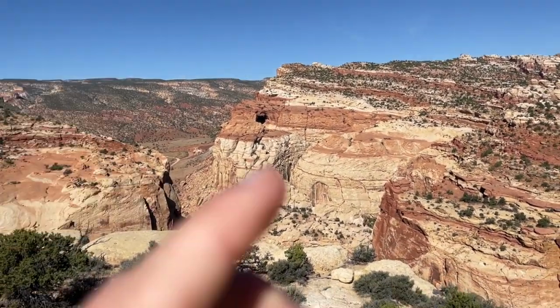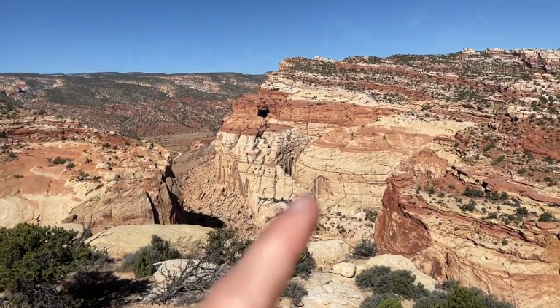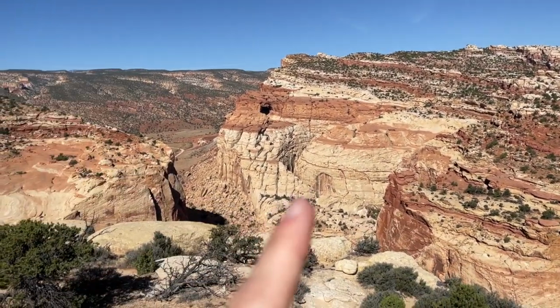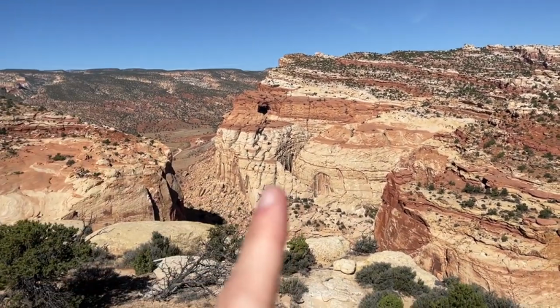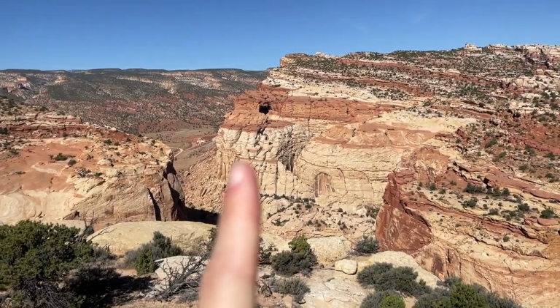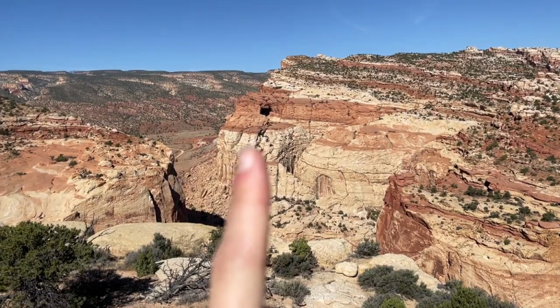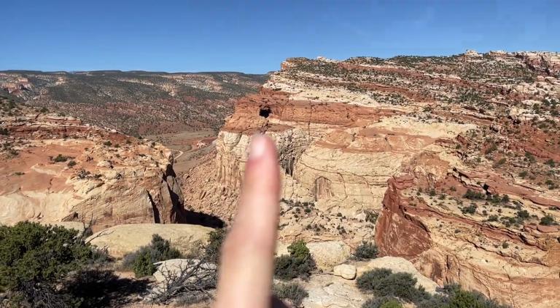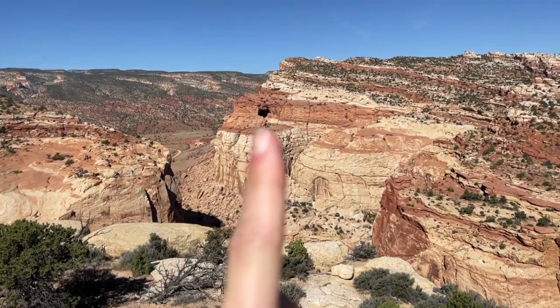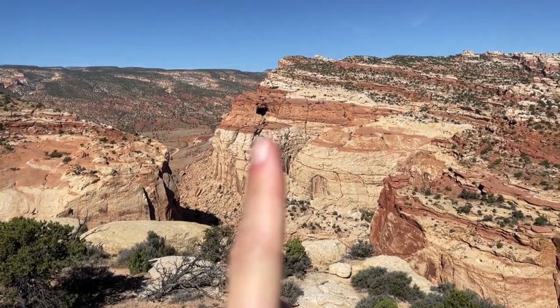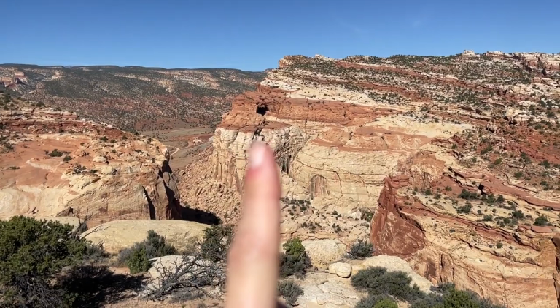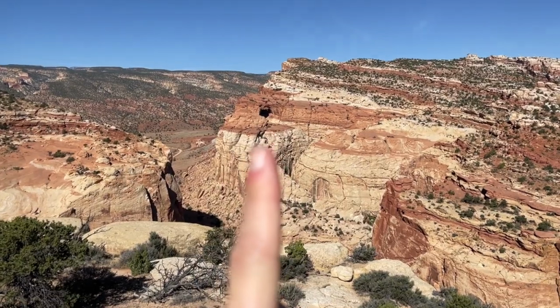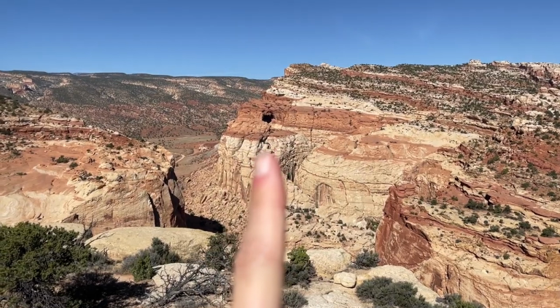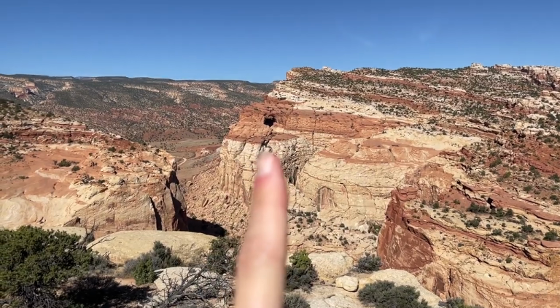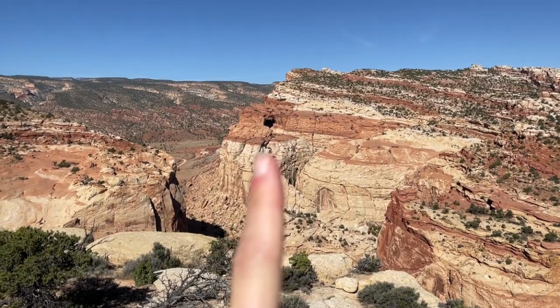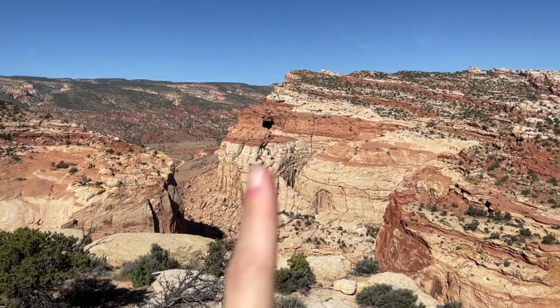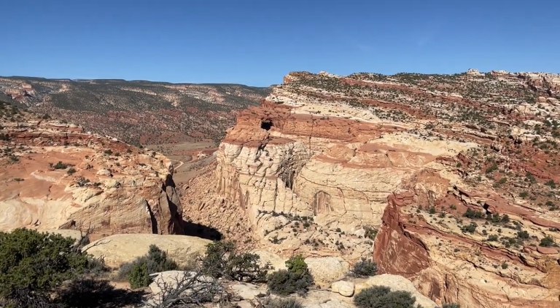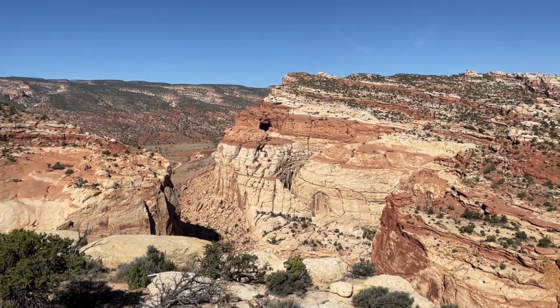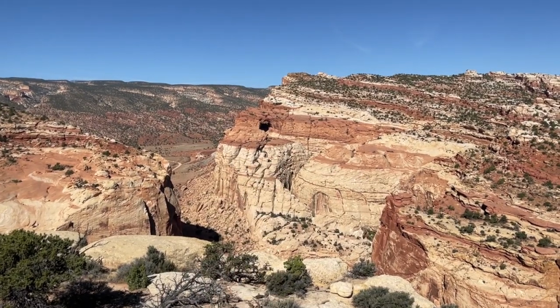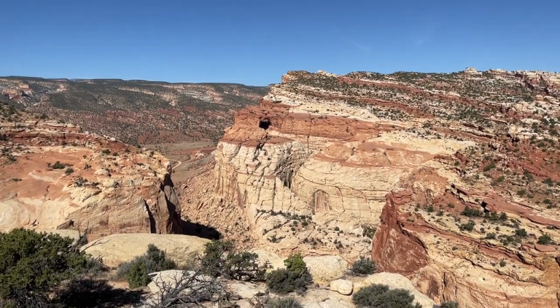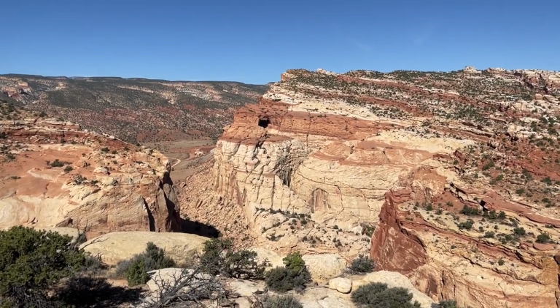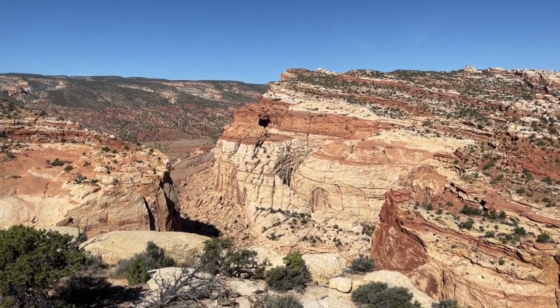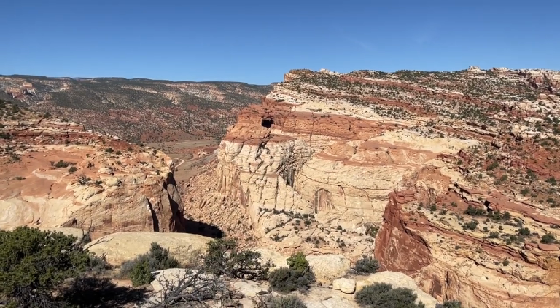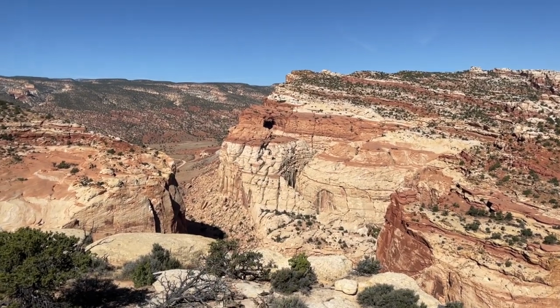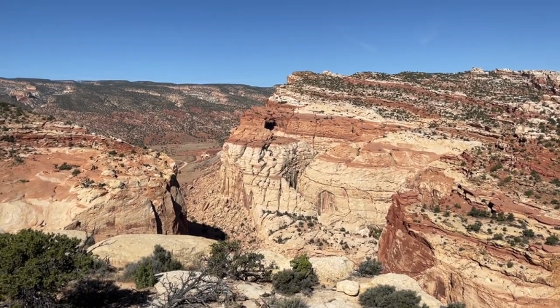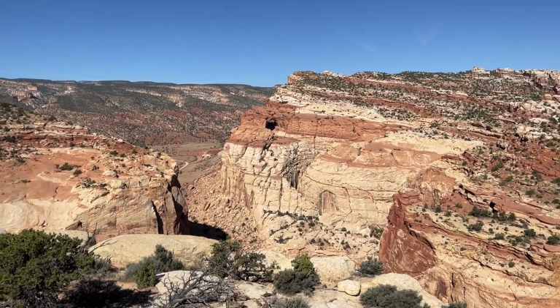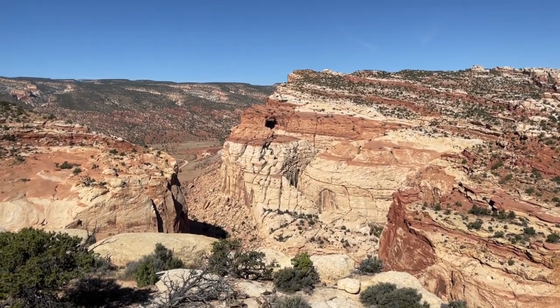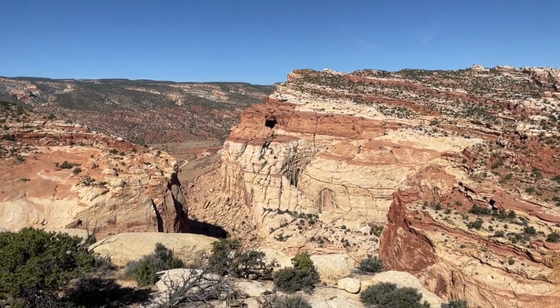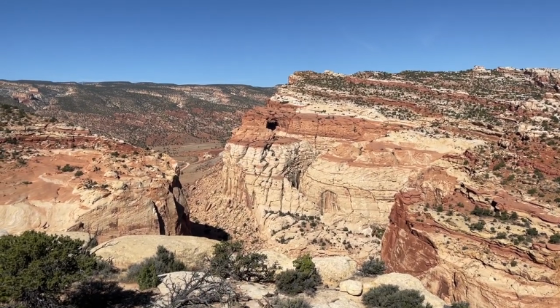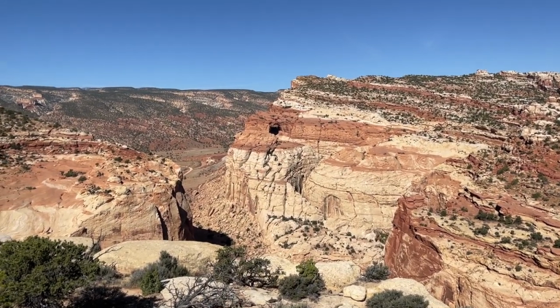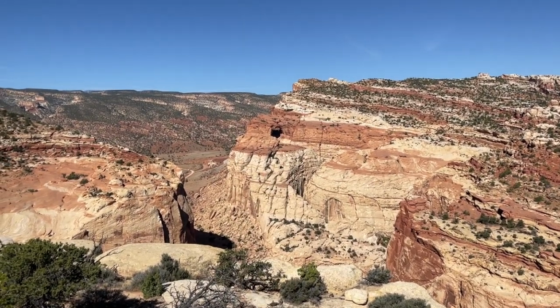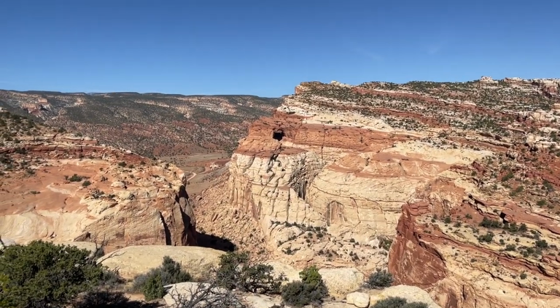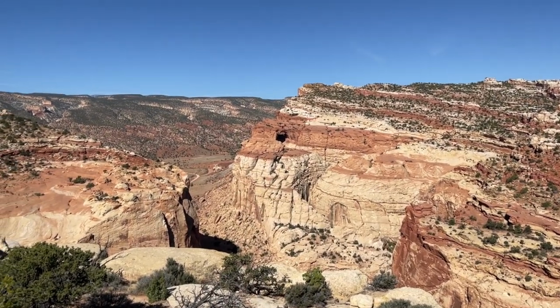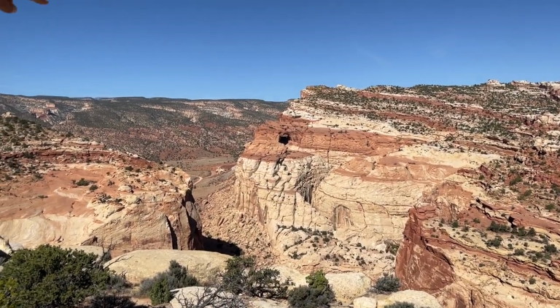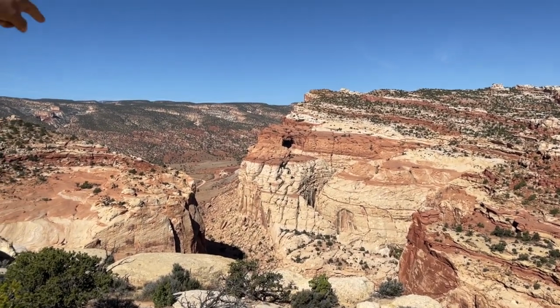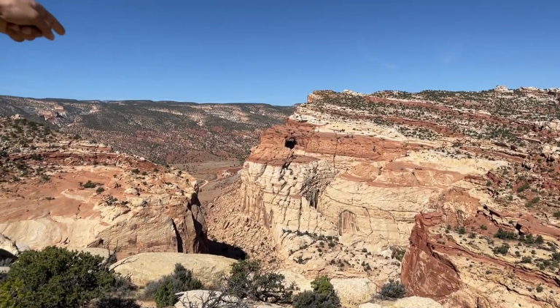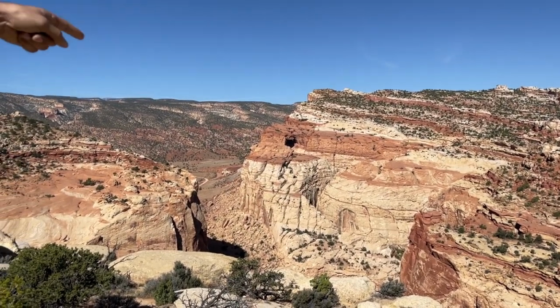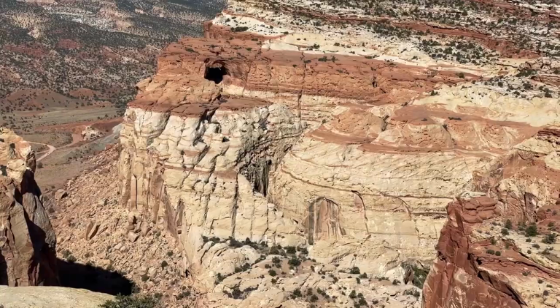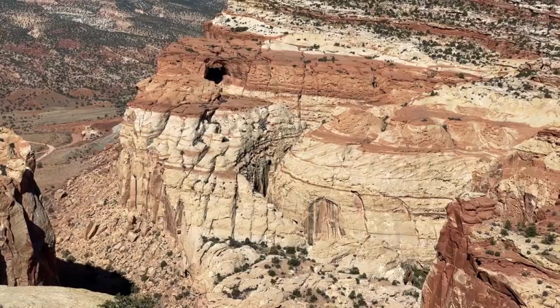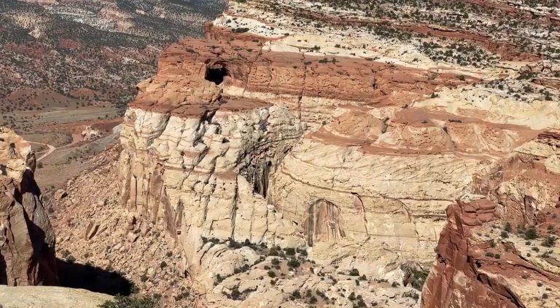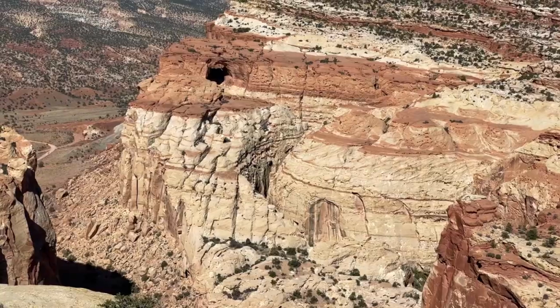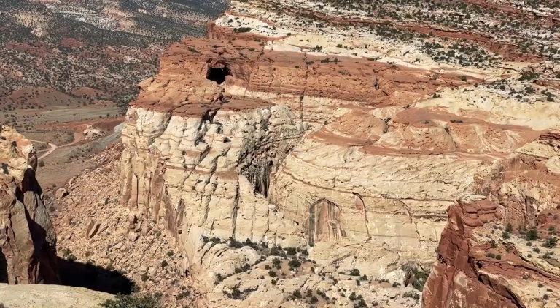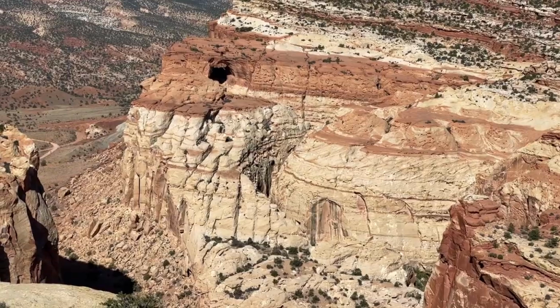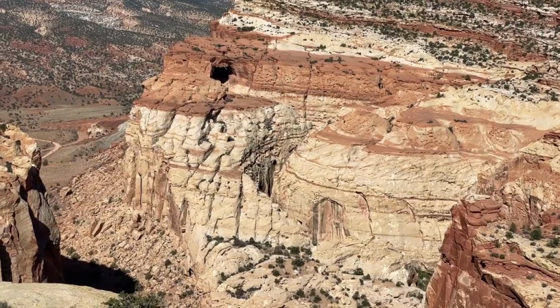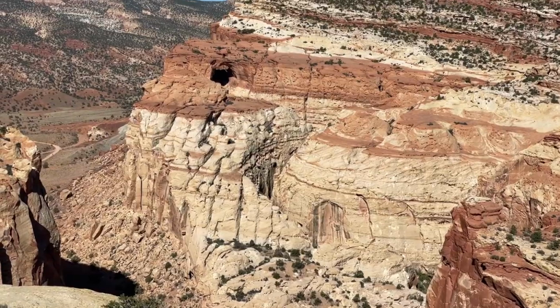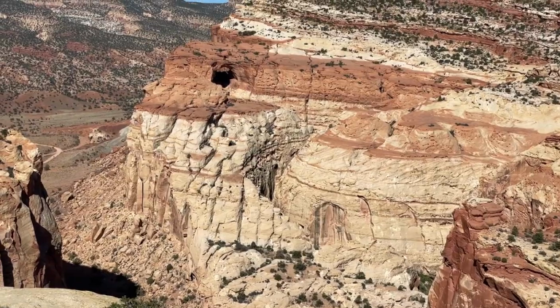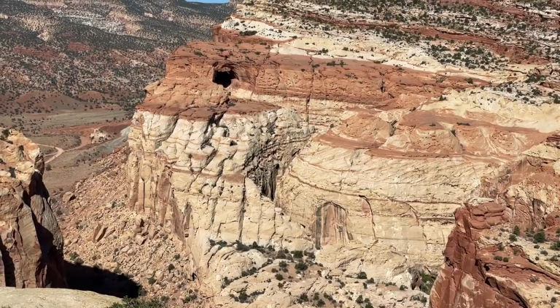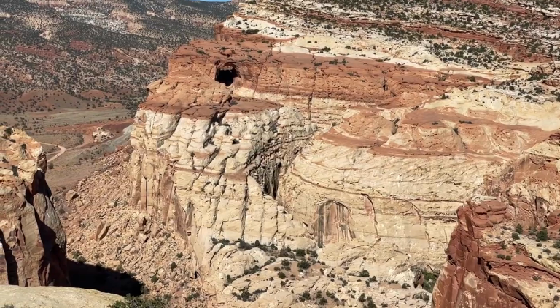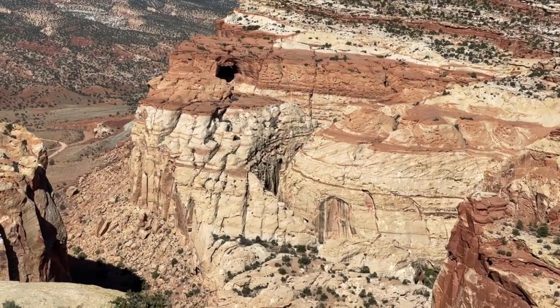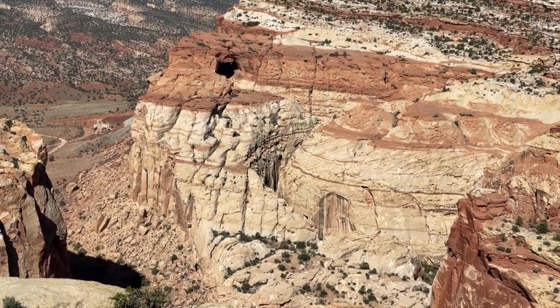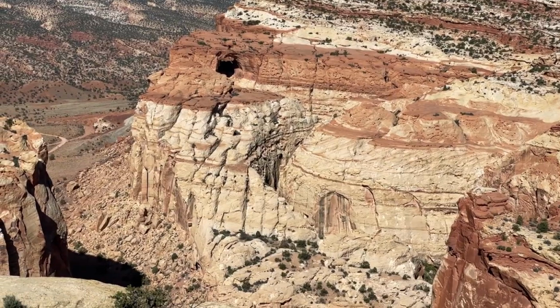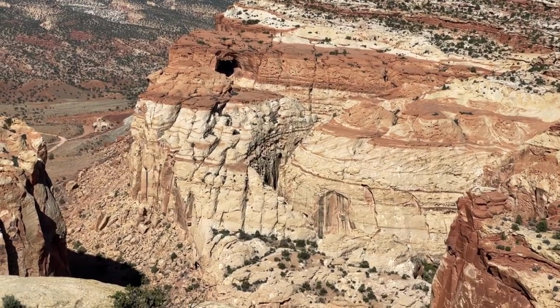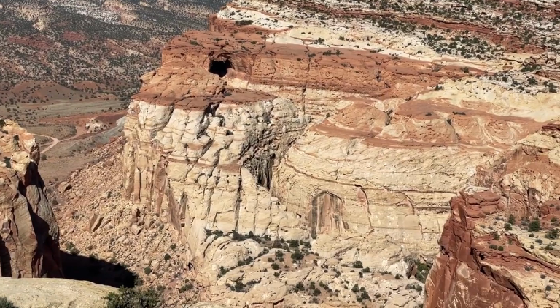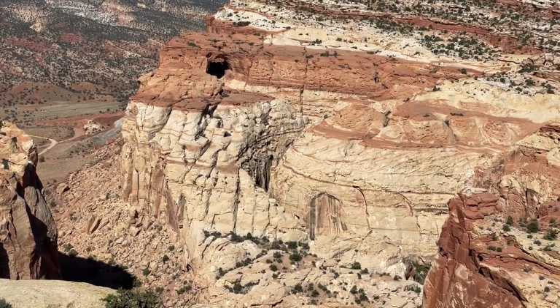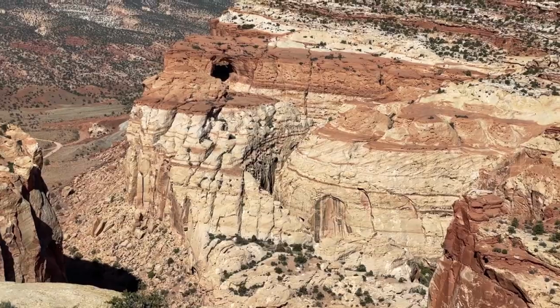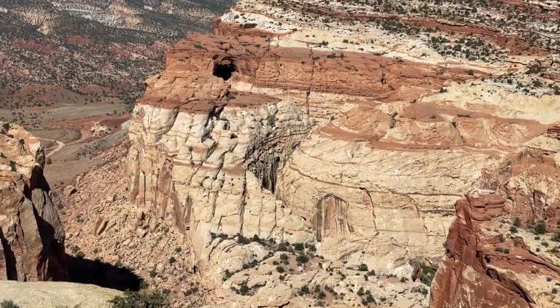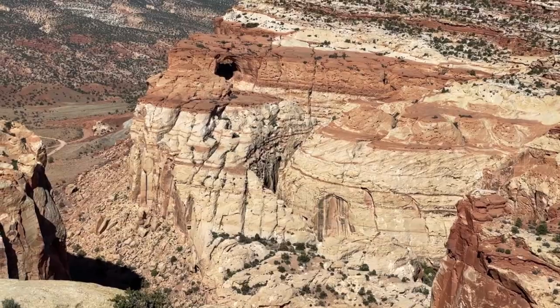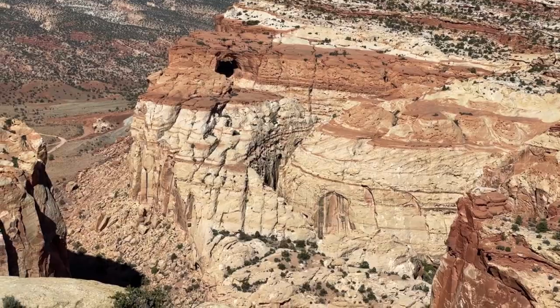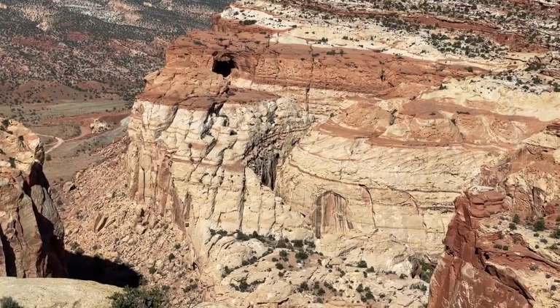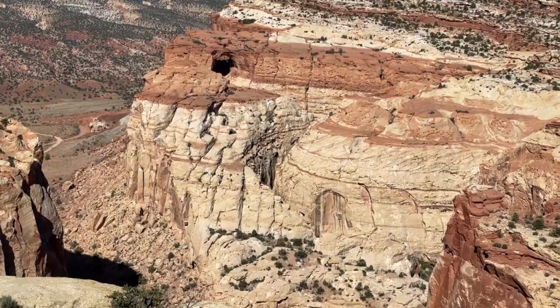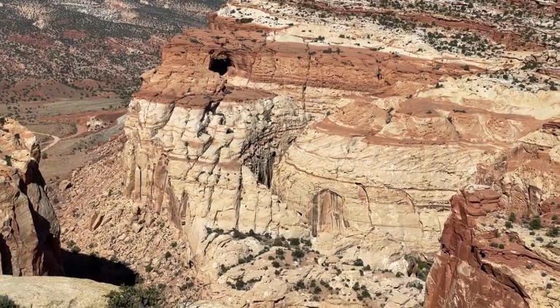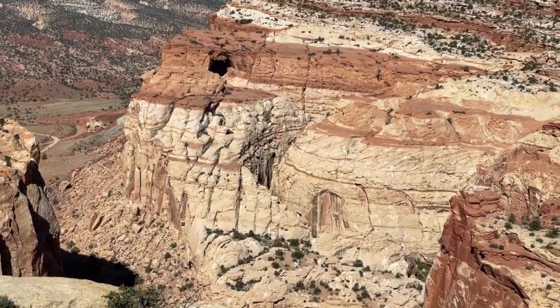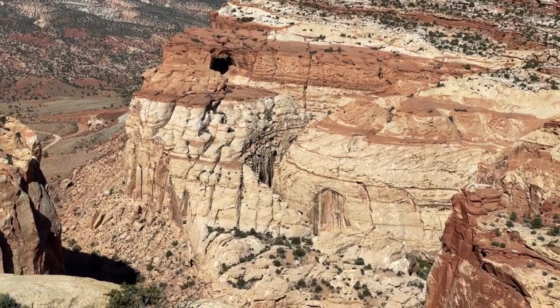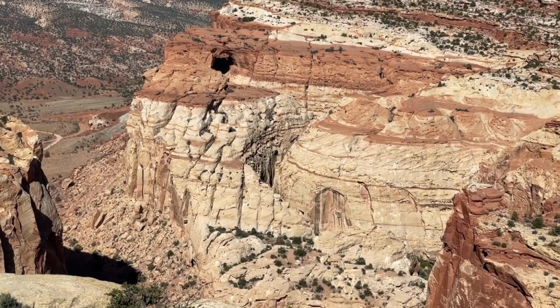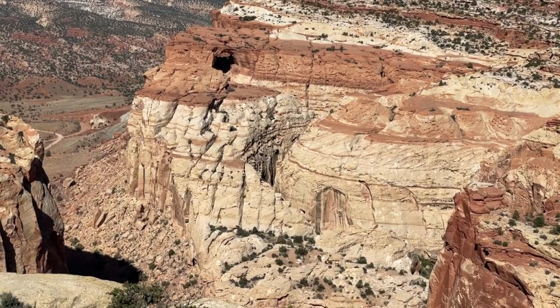And there is Cassidy Arch — the whole canyon. We did that.